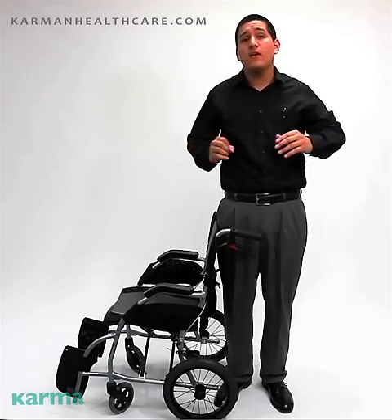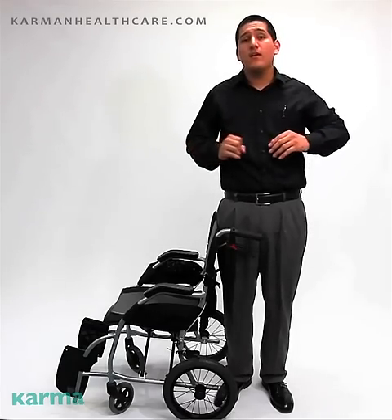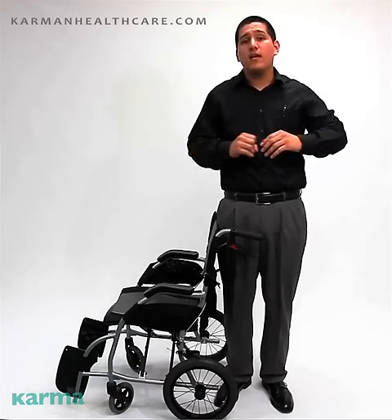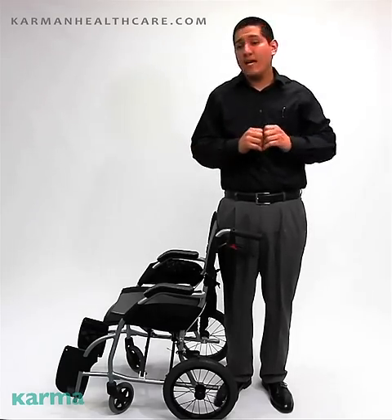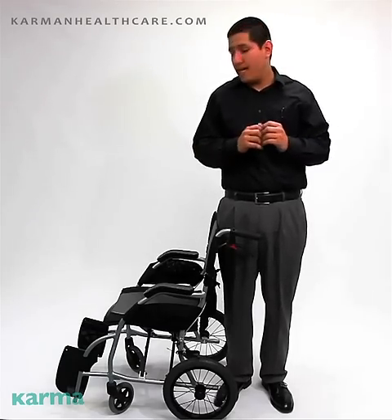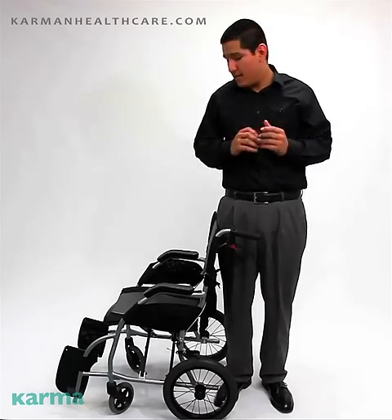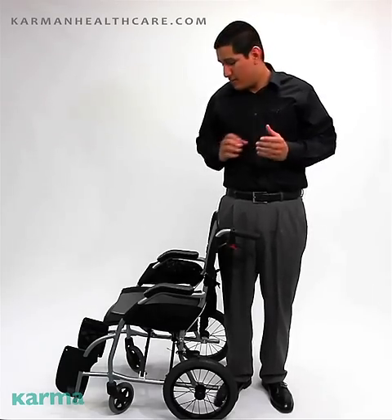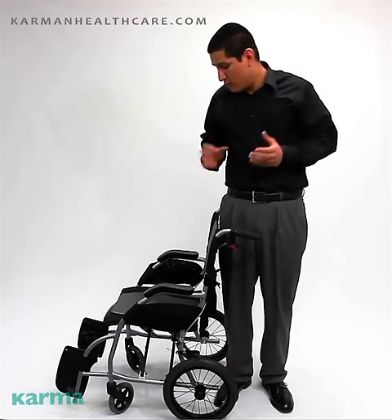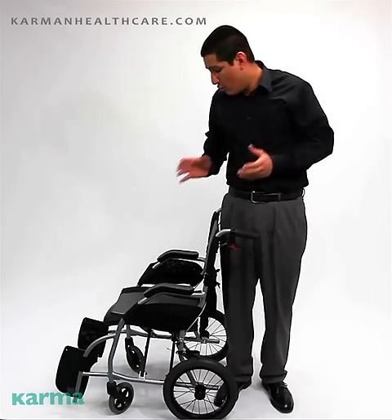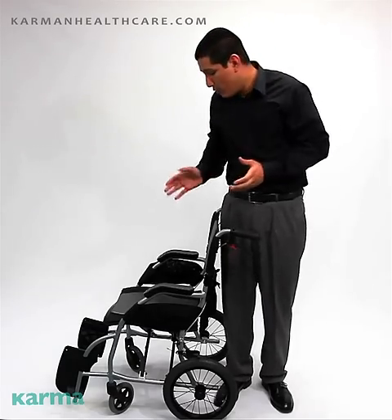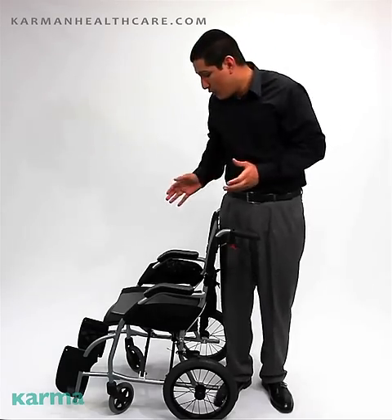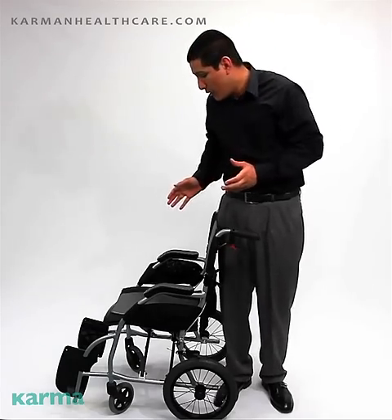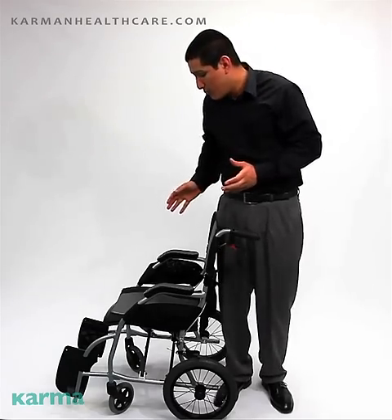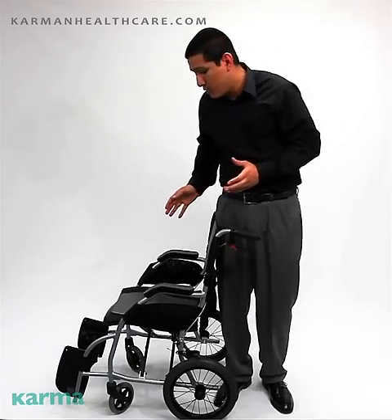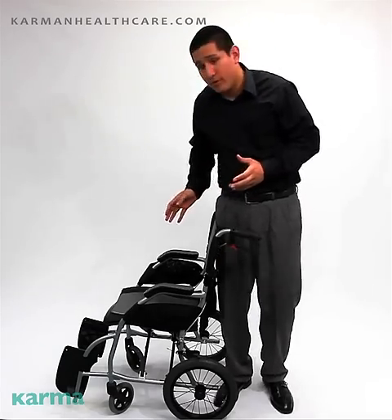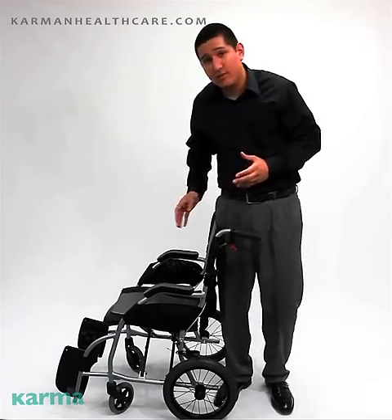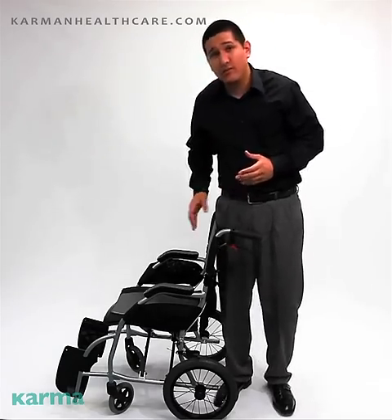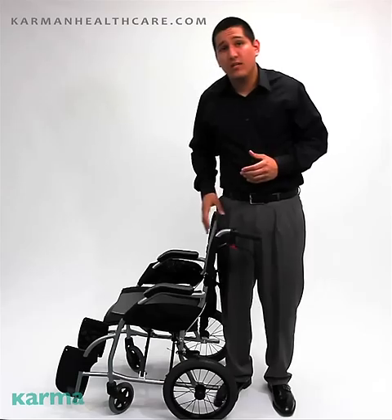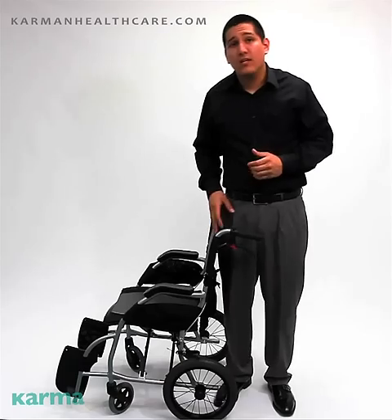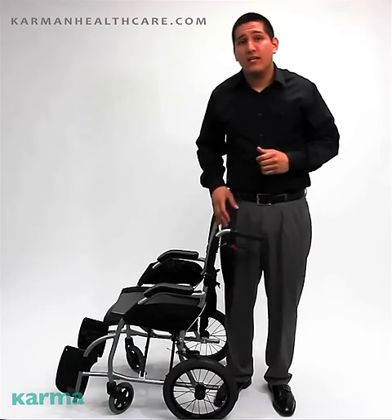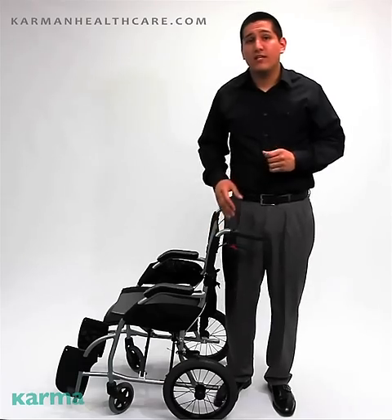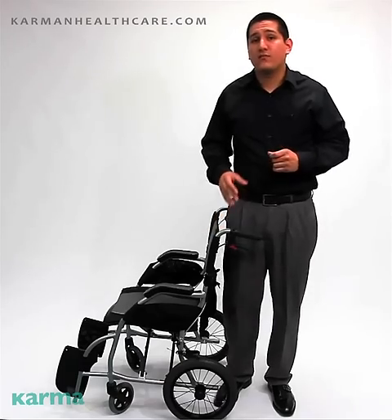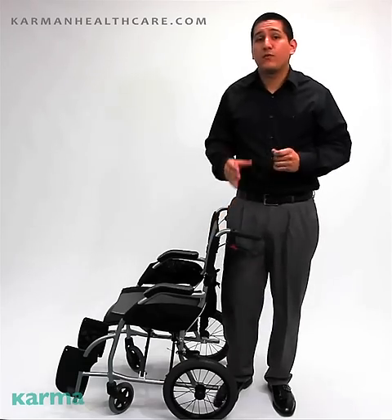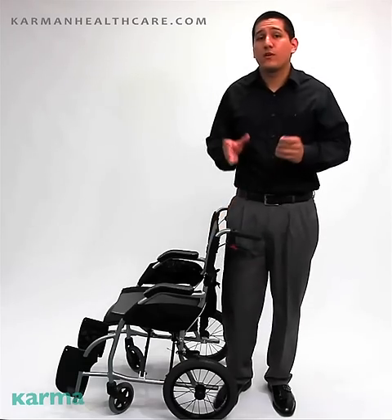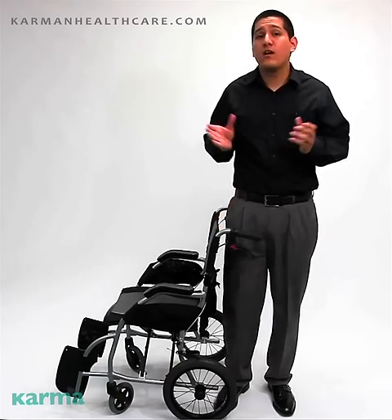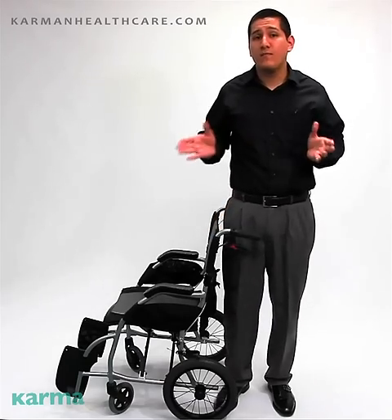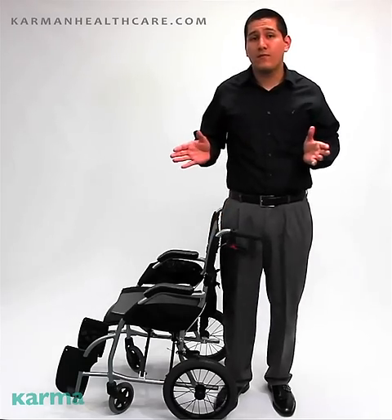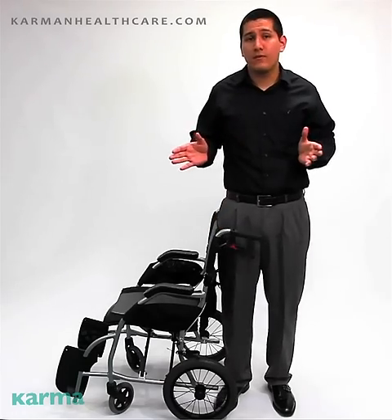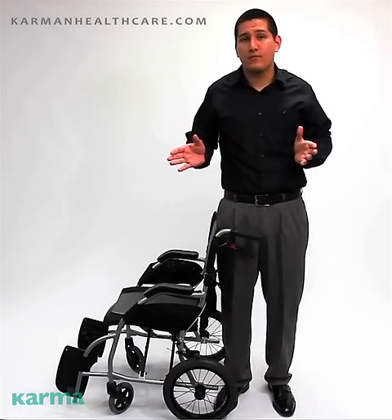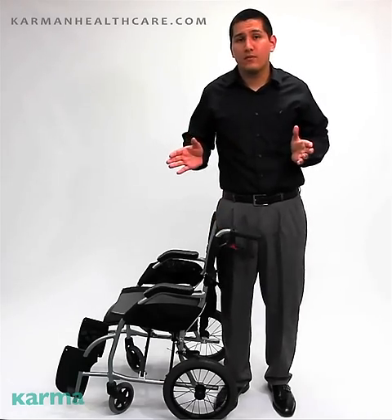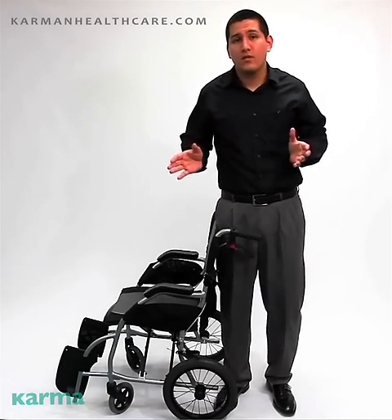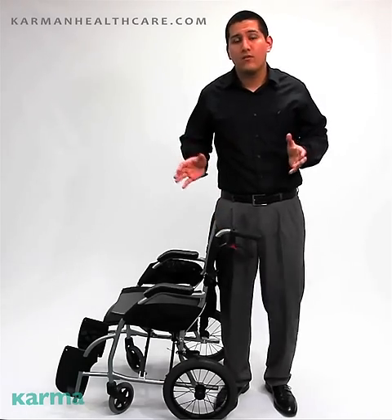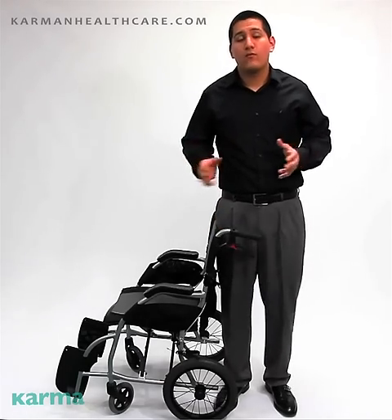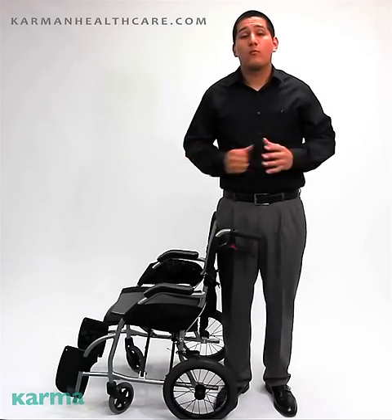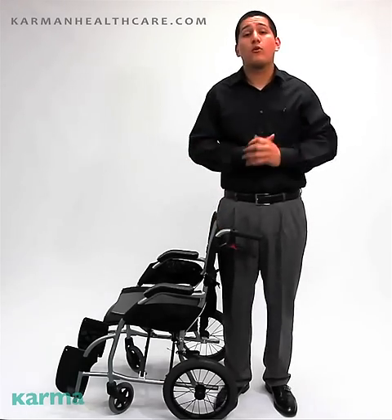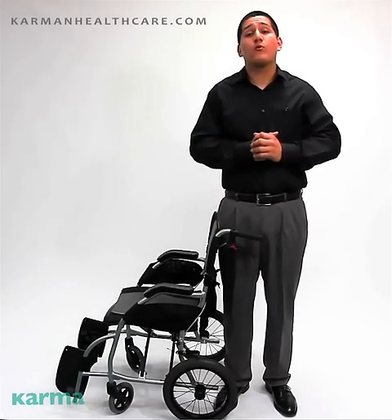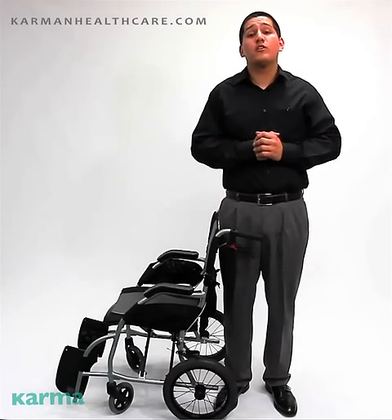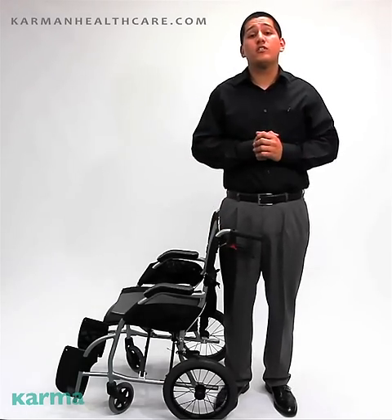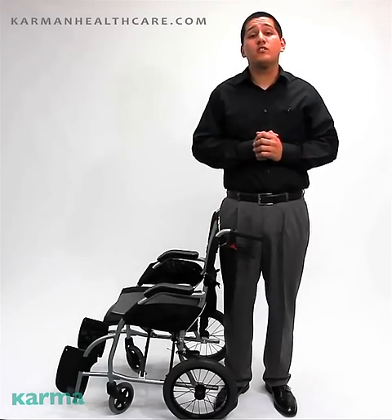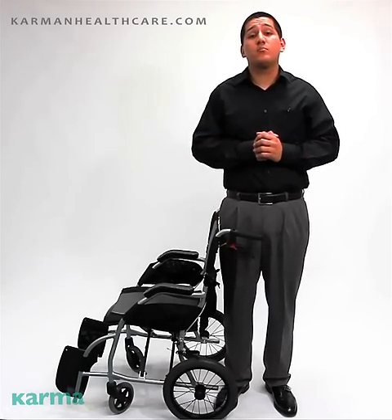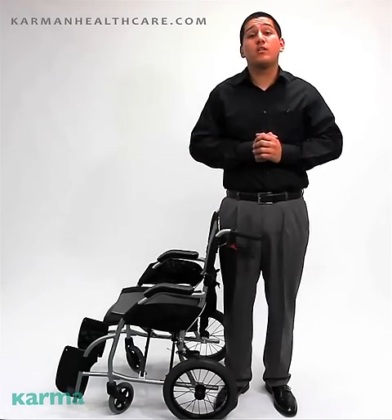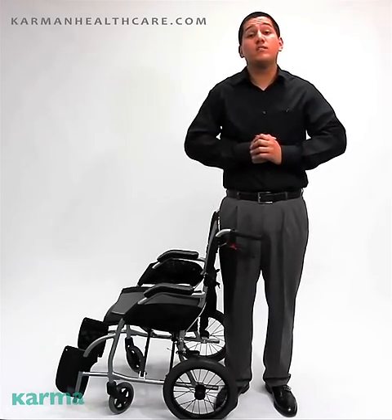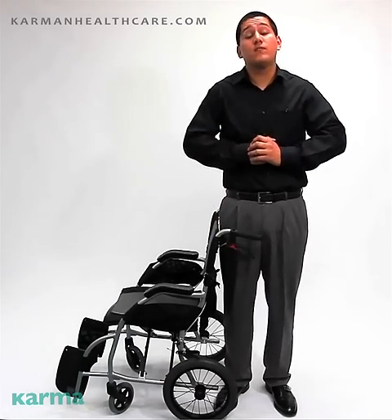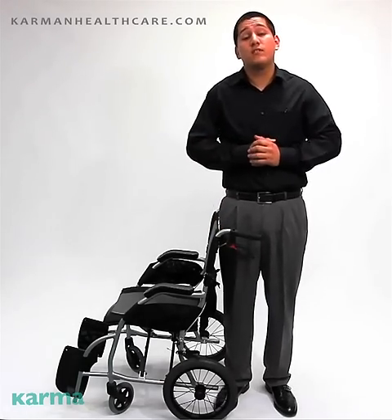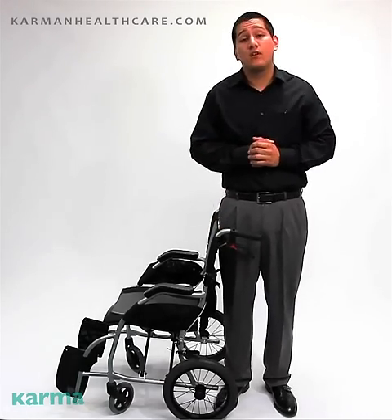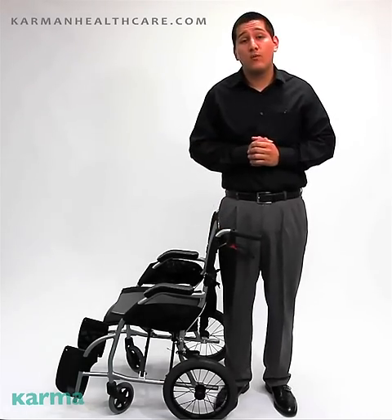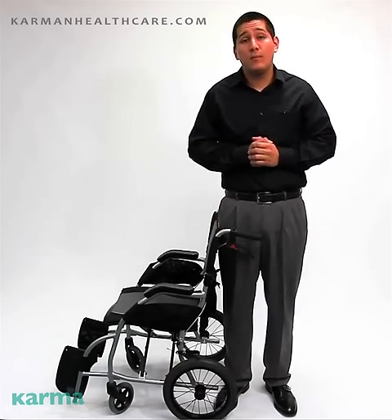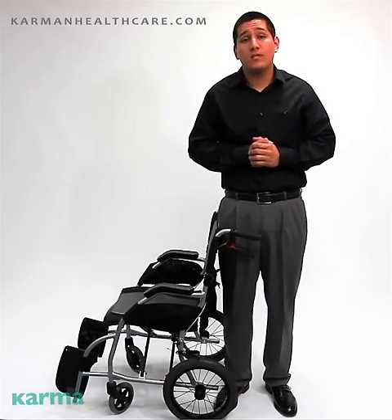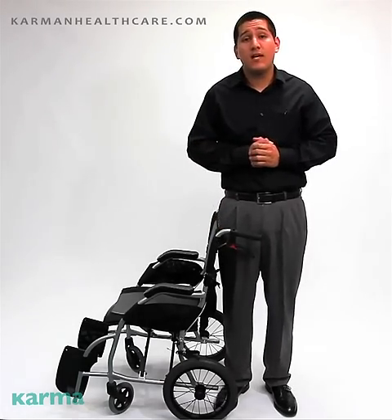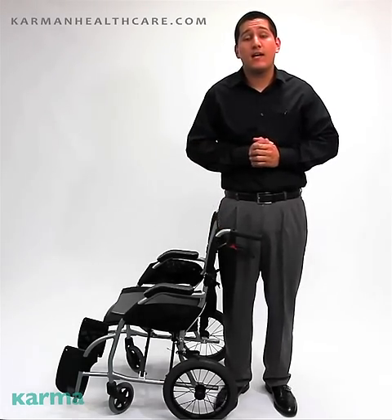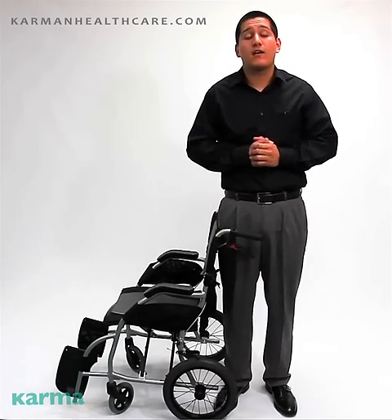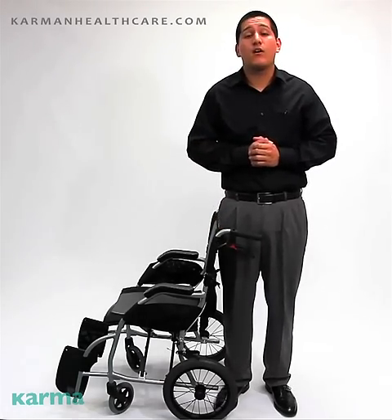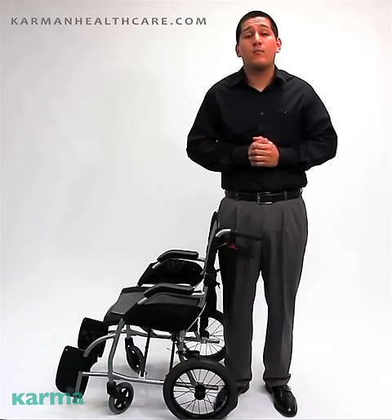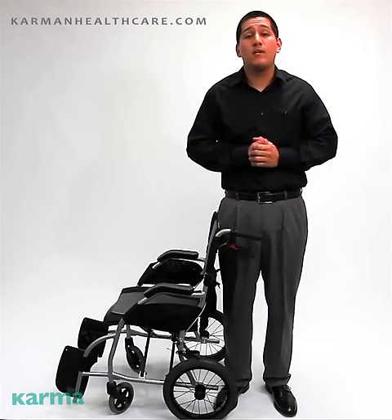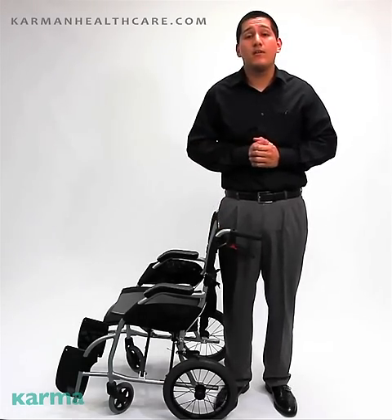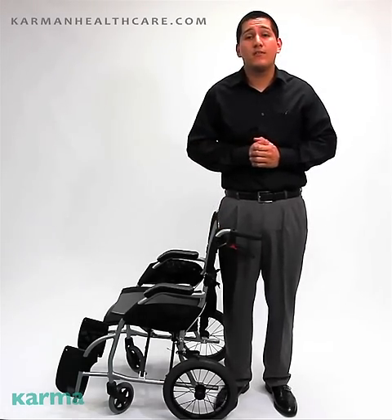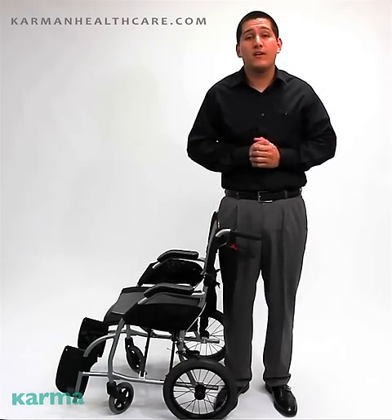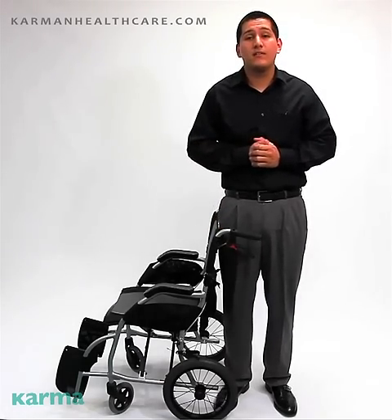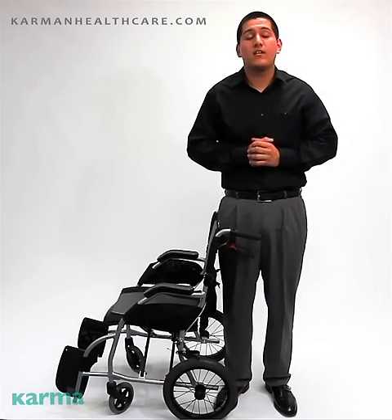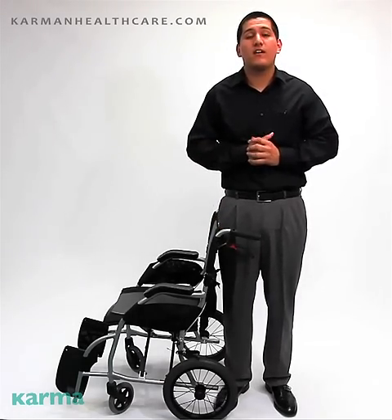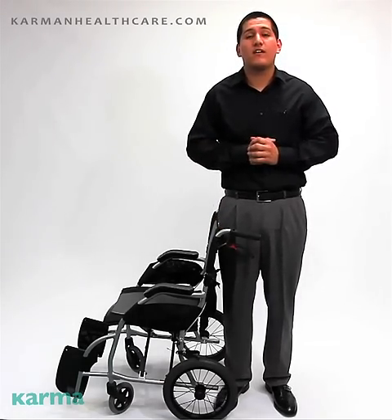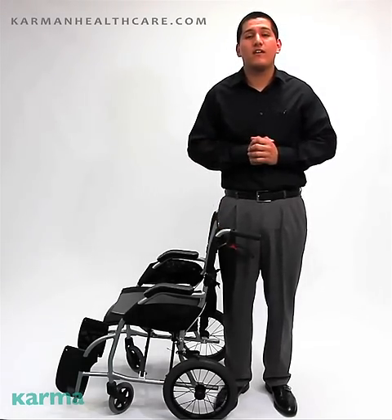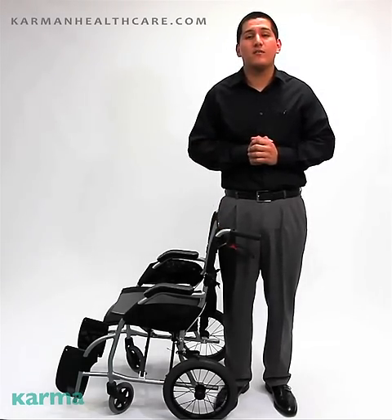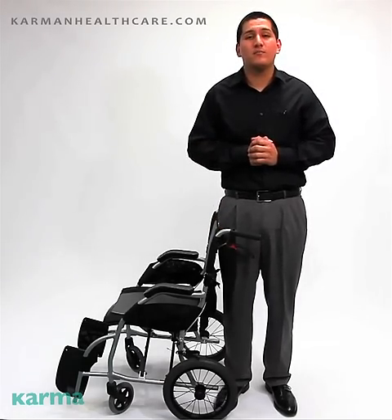For more questions, please visit our website at CarmenHealthcare.com. We'll see you next time!